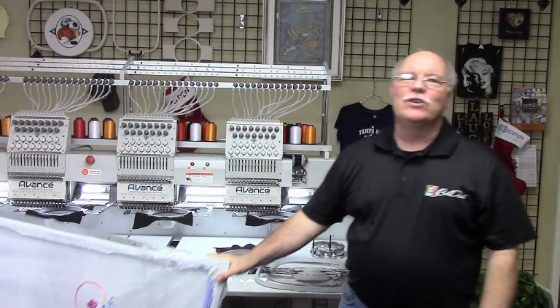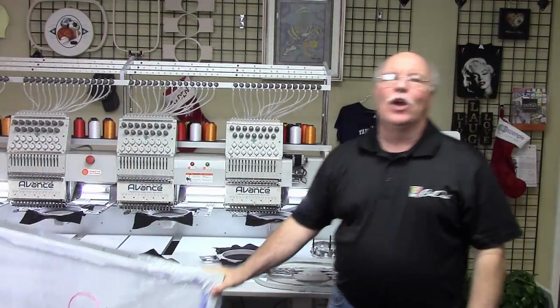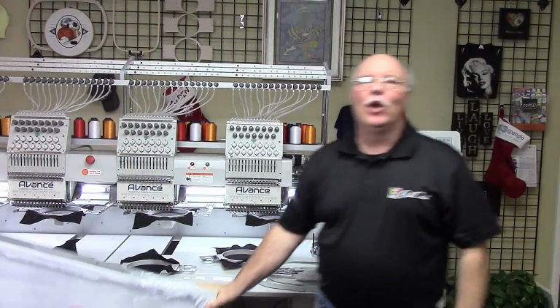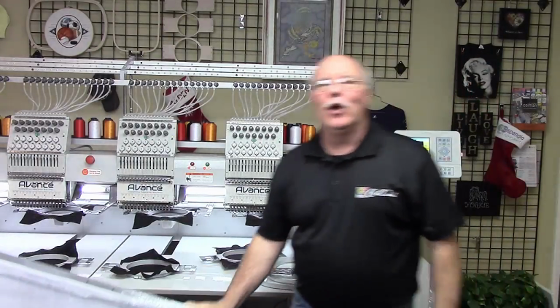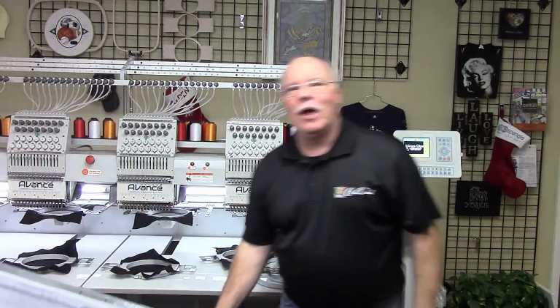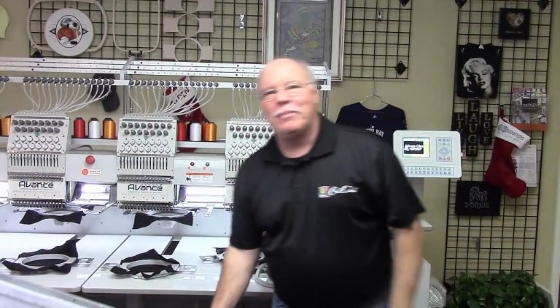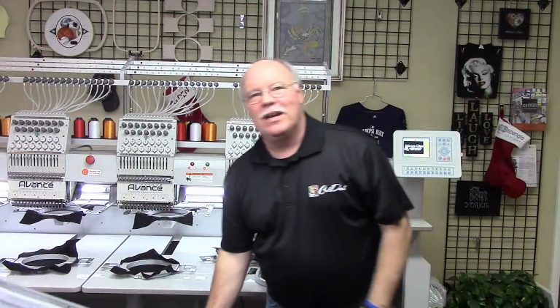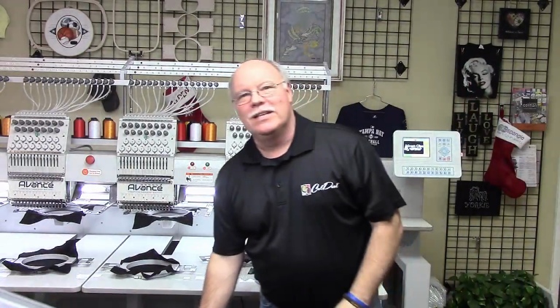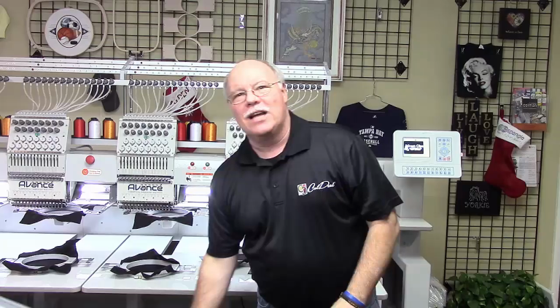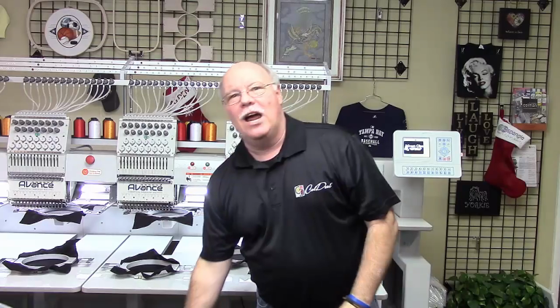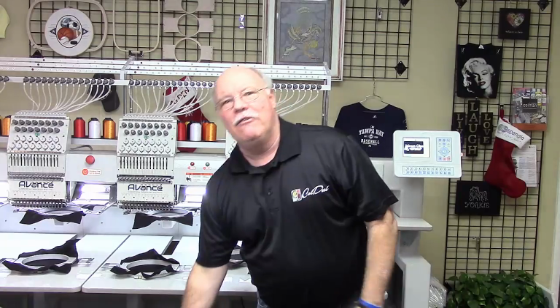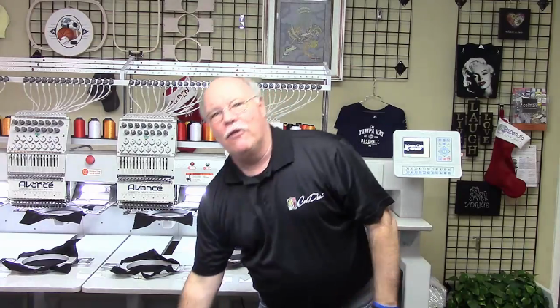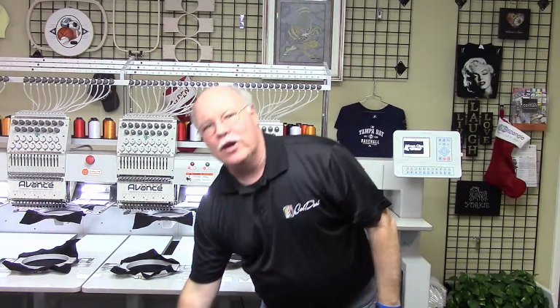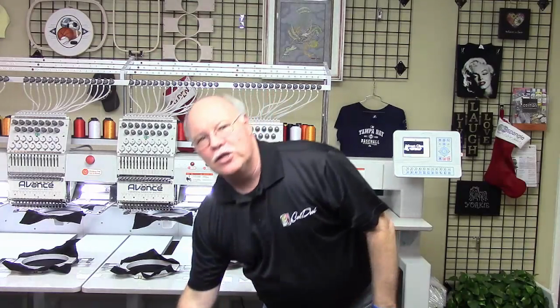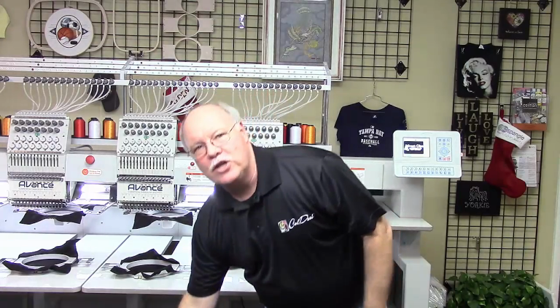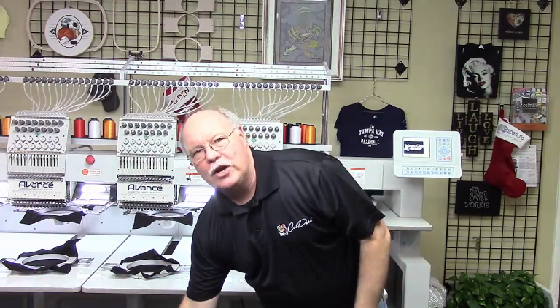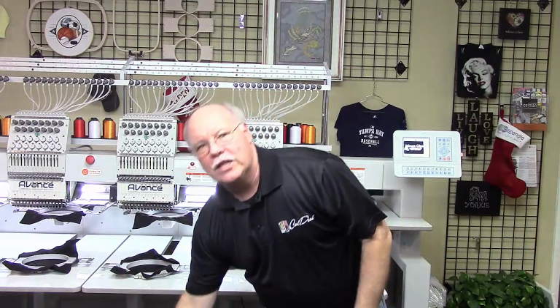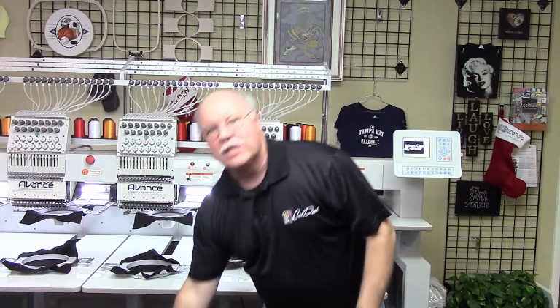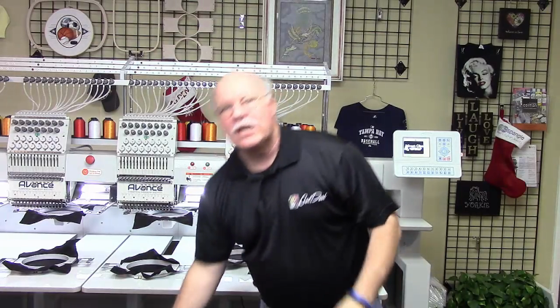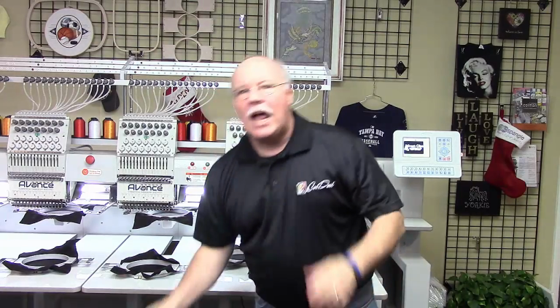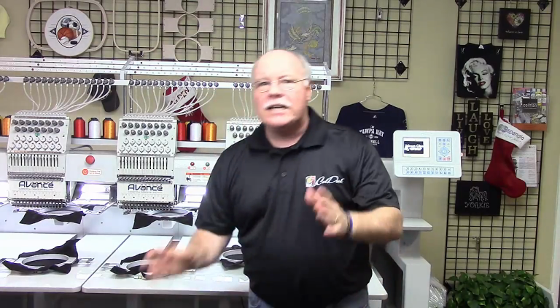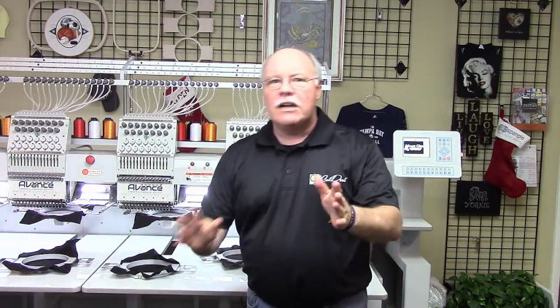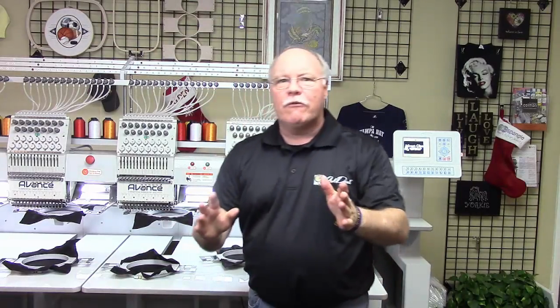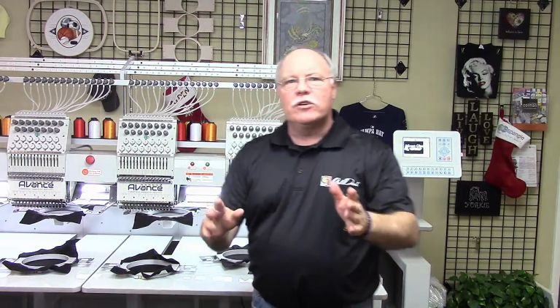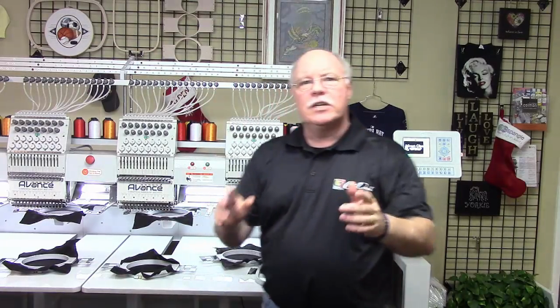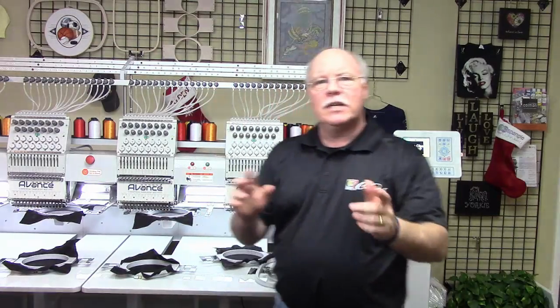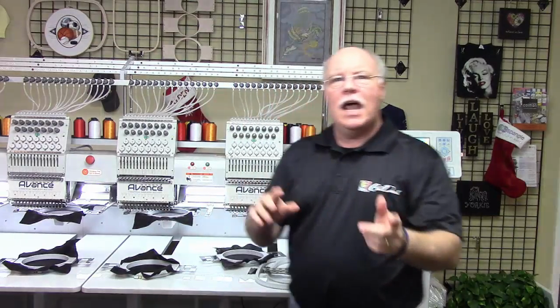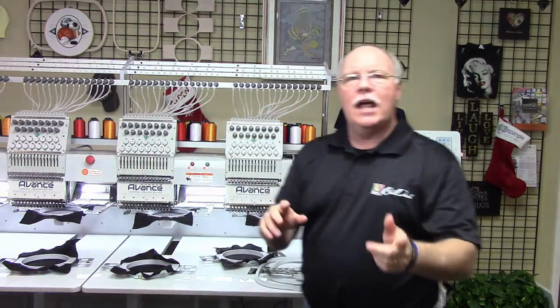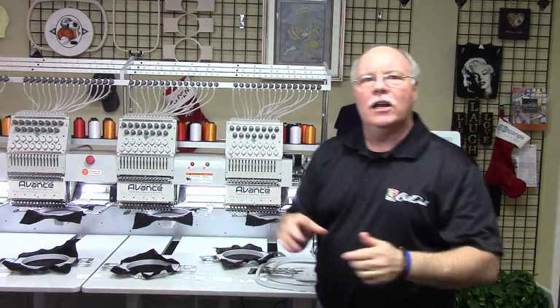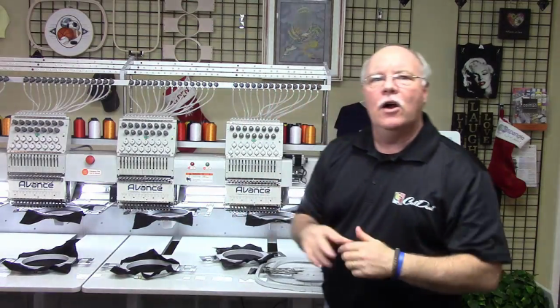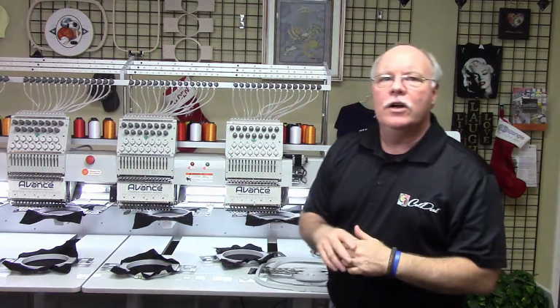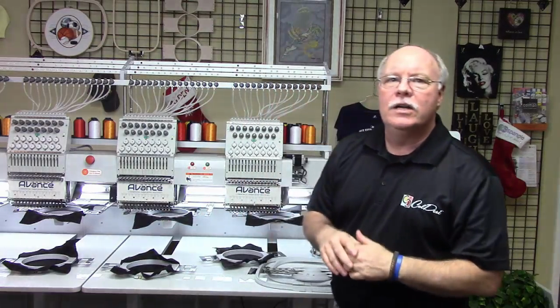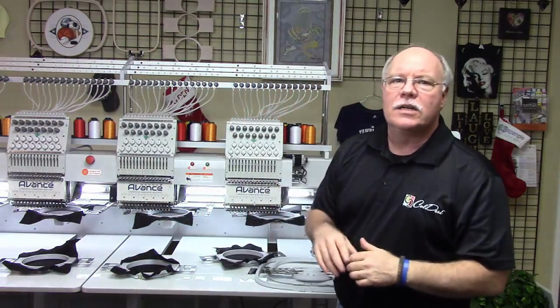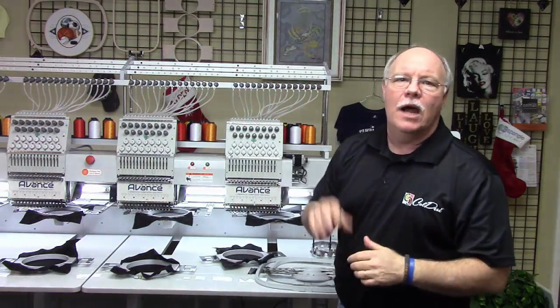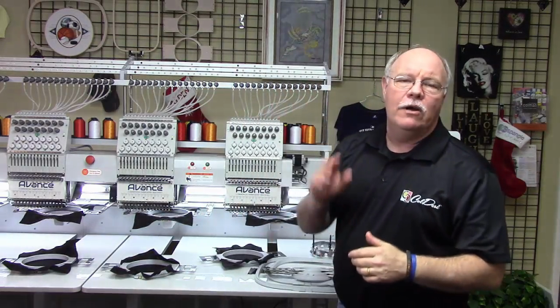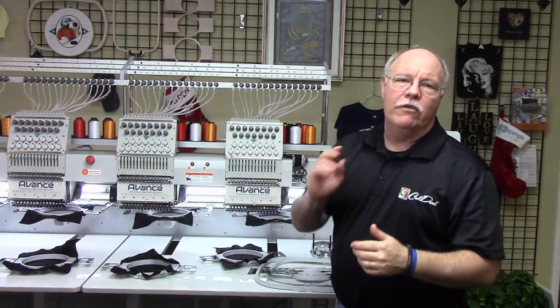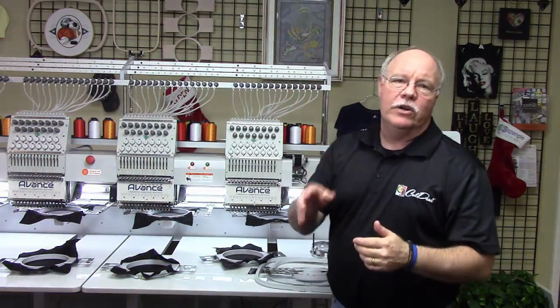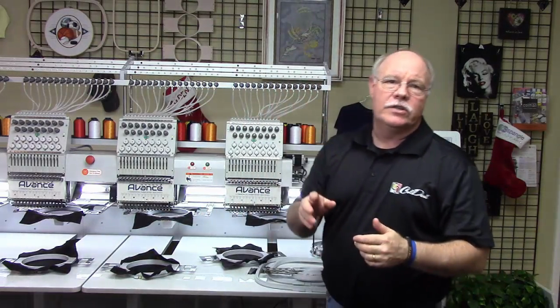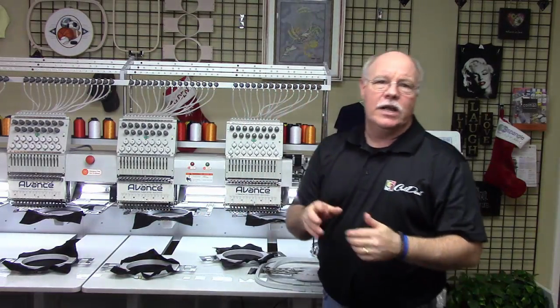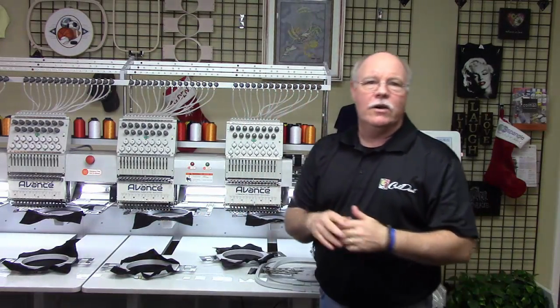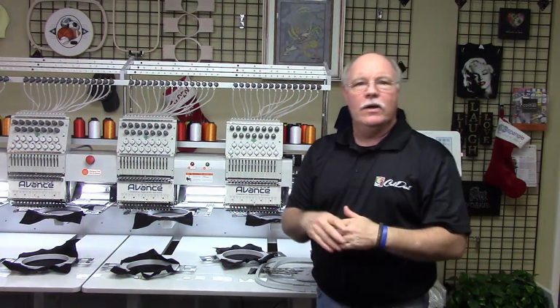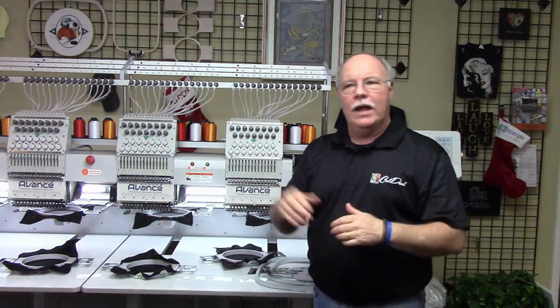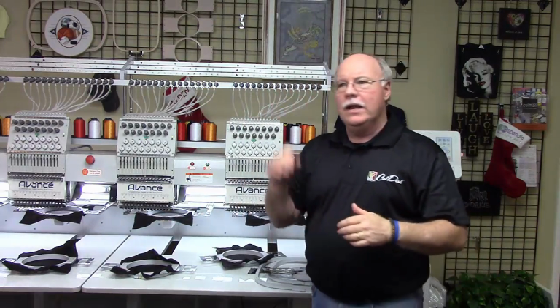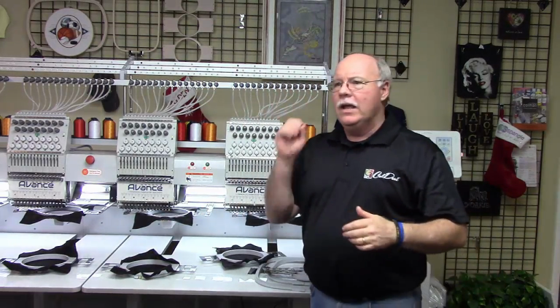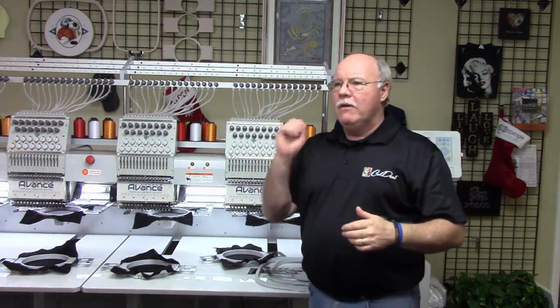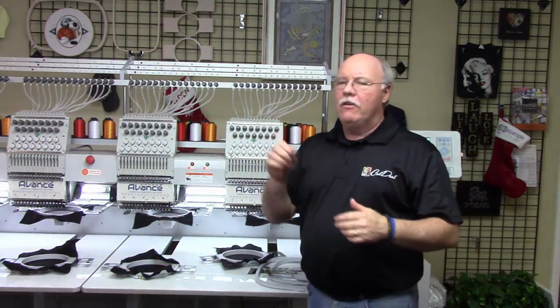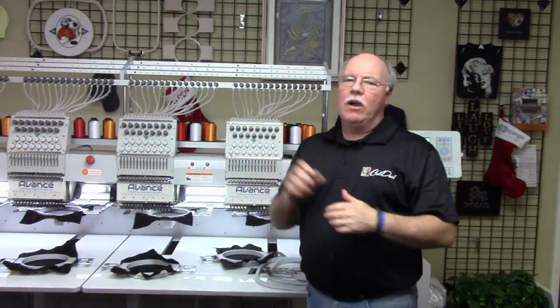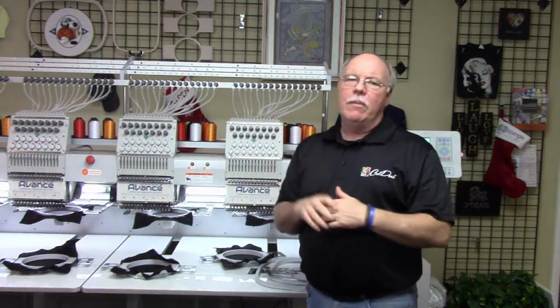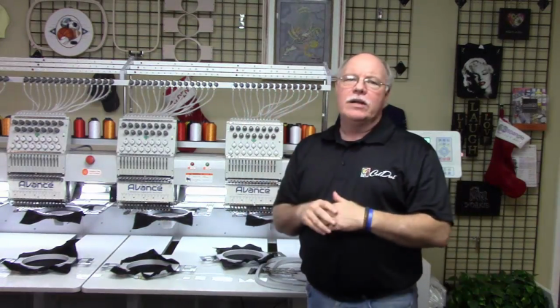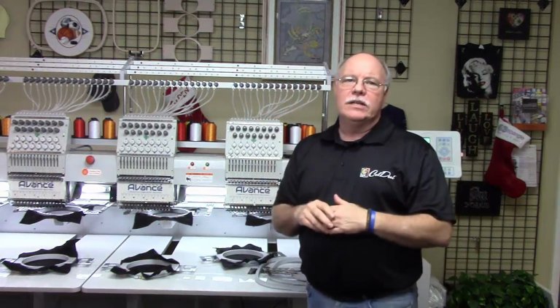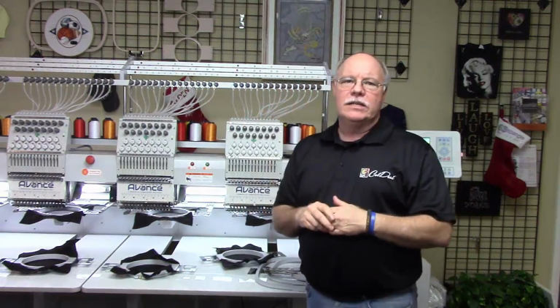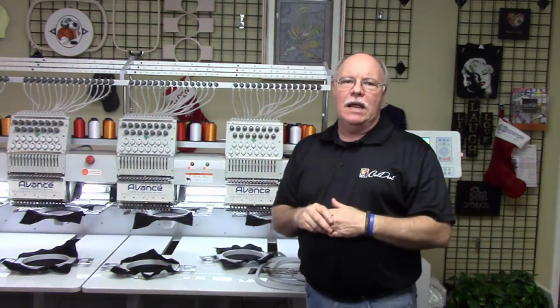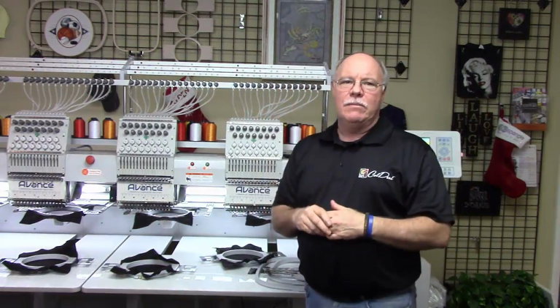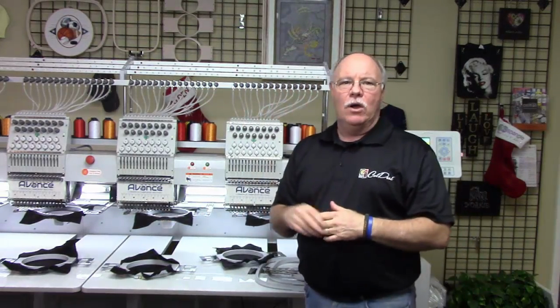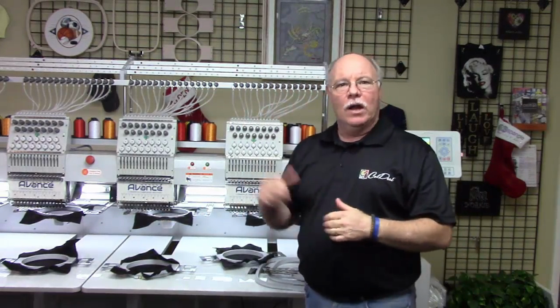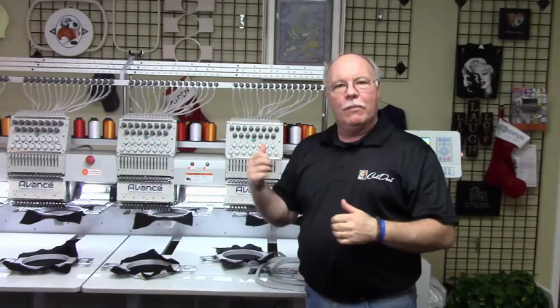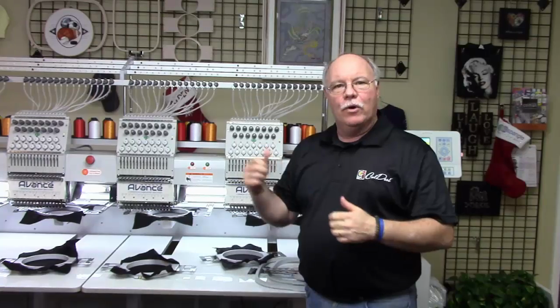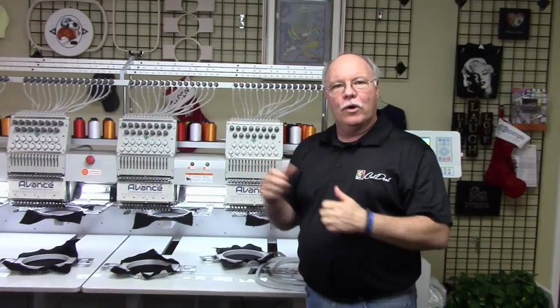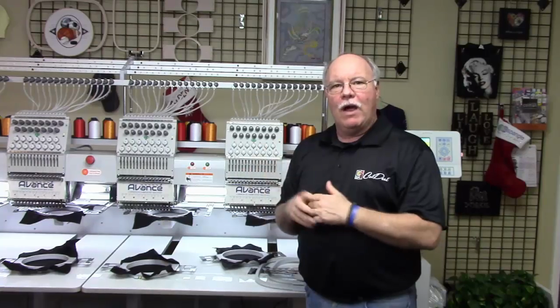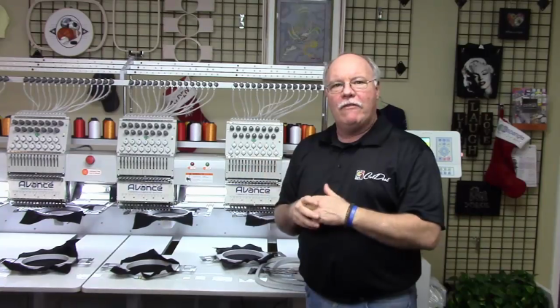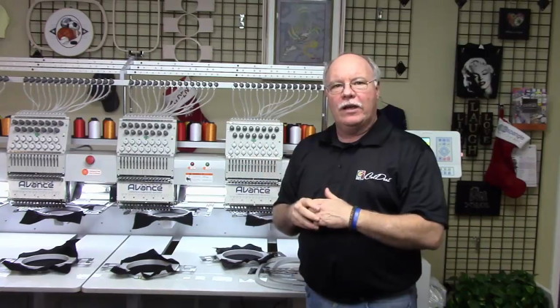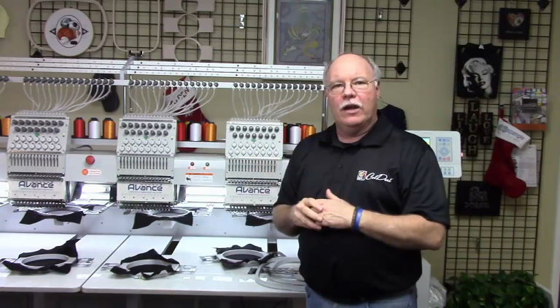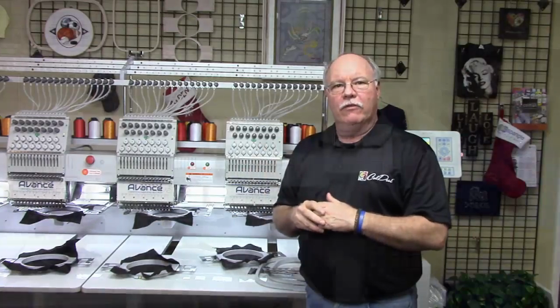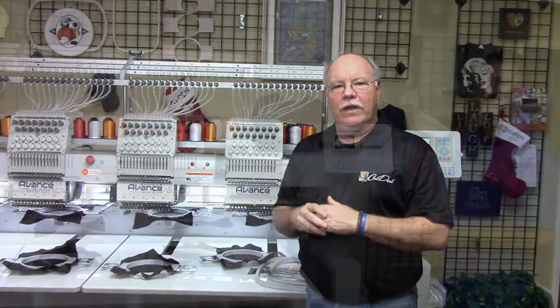Sean is going to load up the design for you and show you the slight differences in how you load the design compared to your single head. Very much the same, though — a lot more graphic interface.